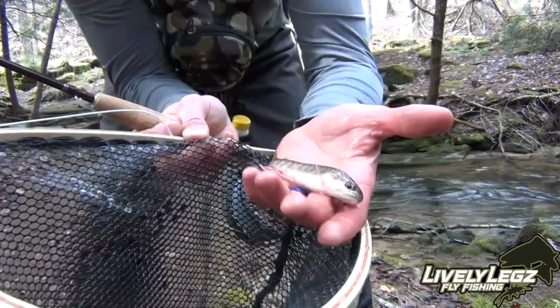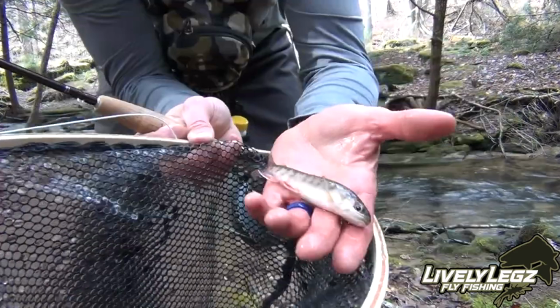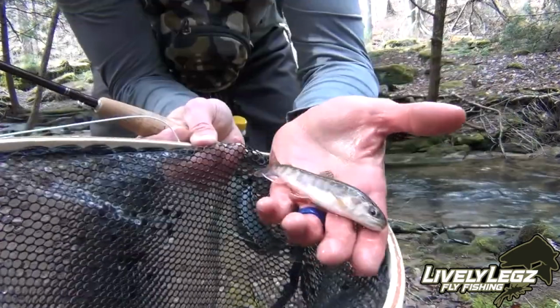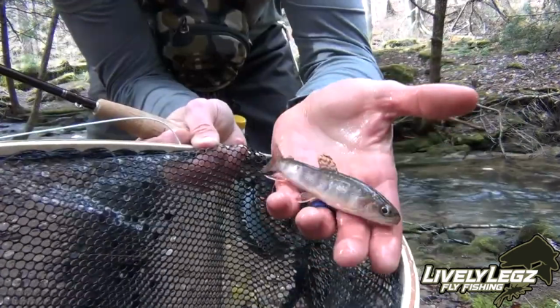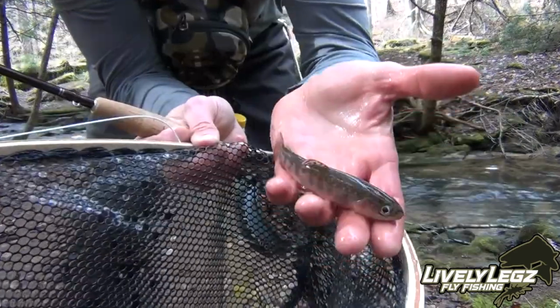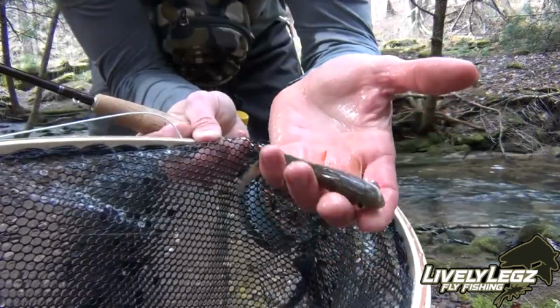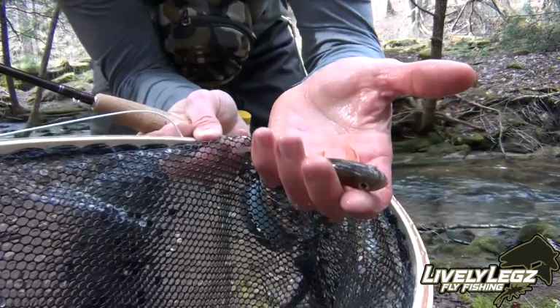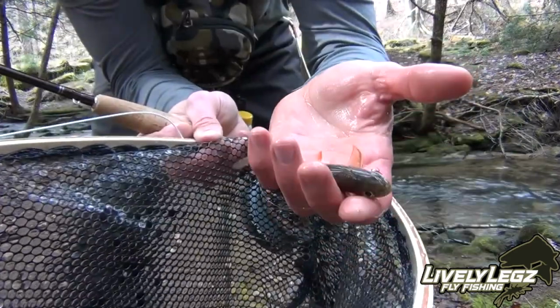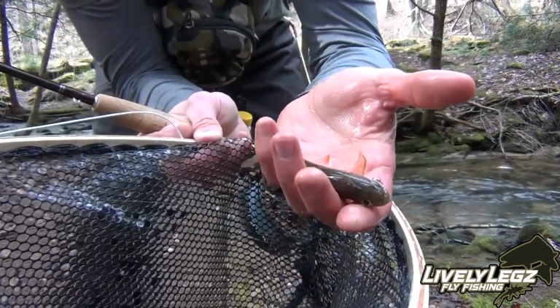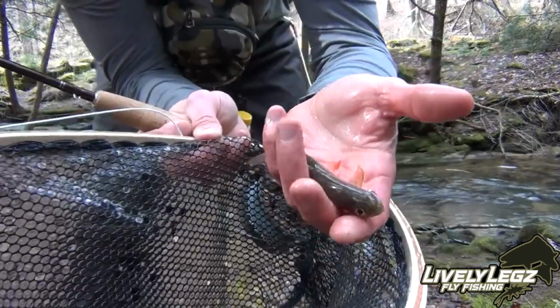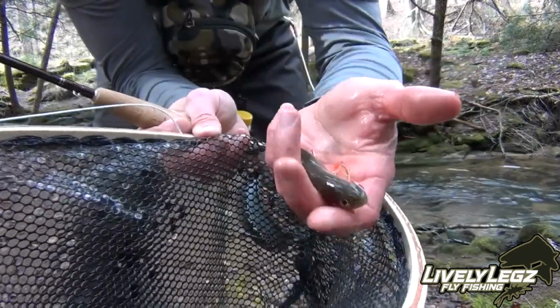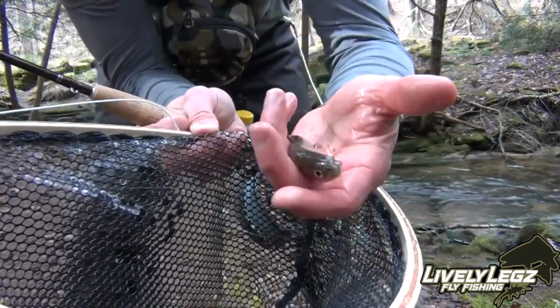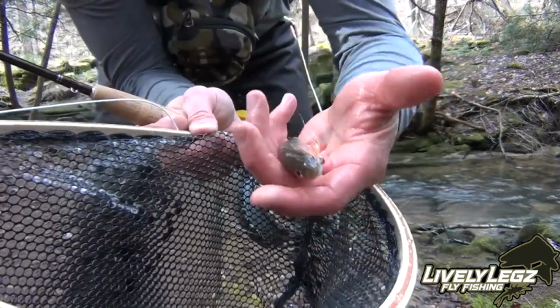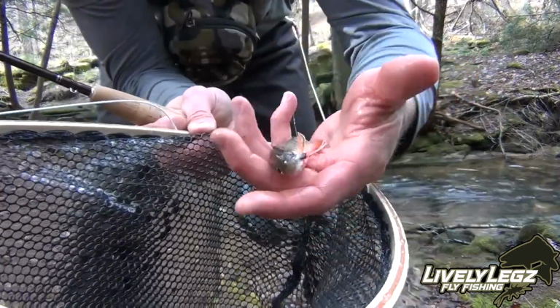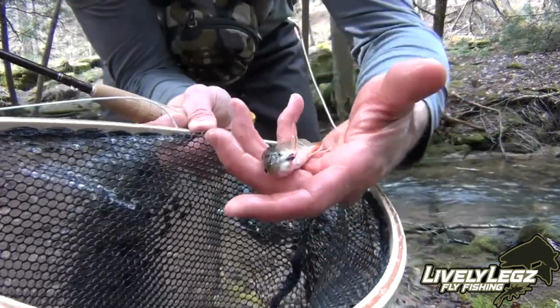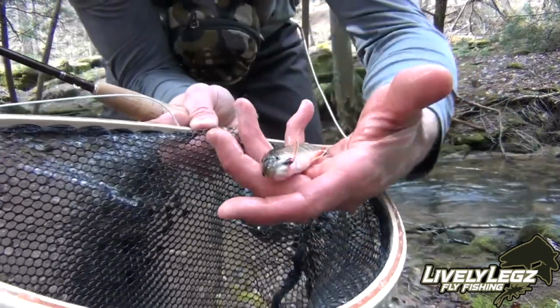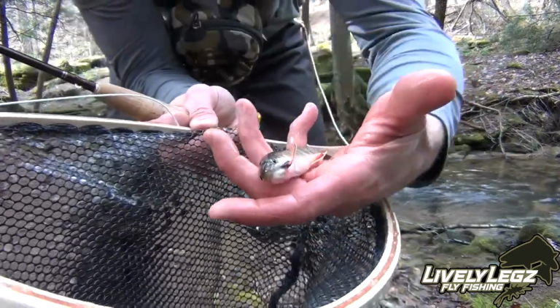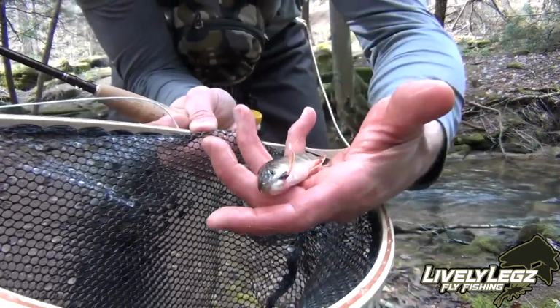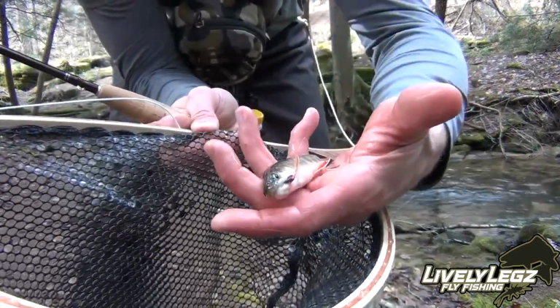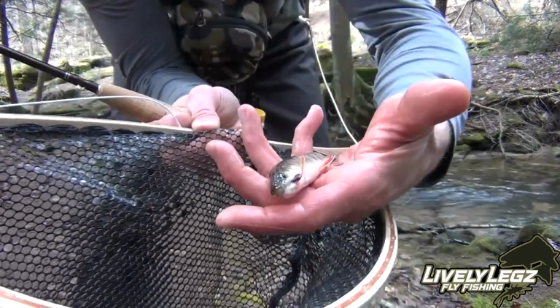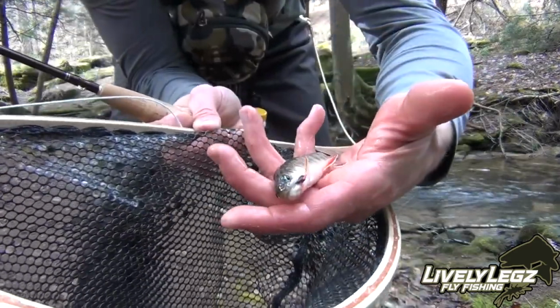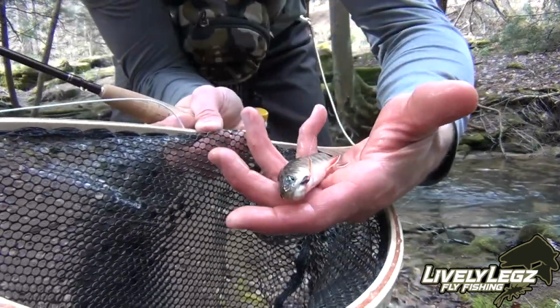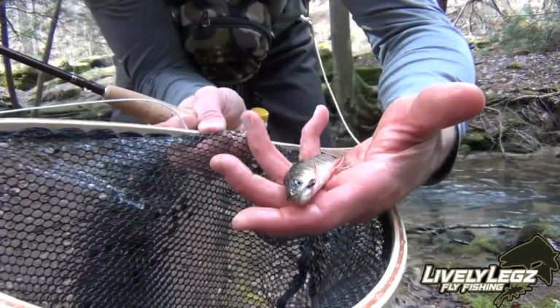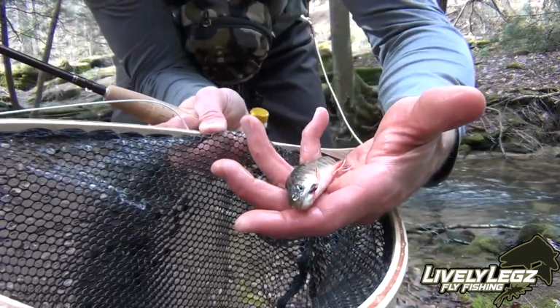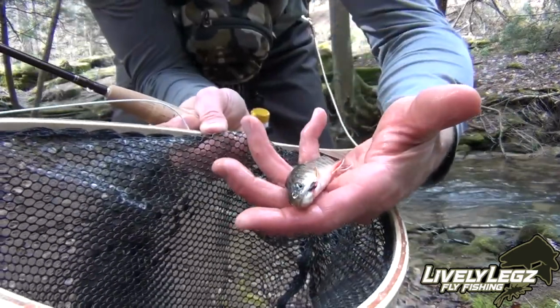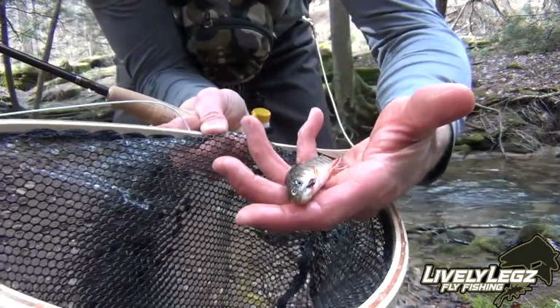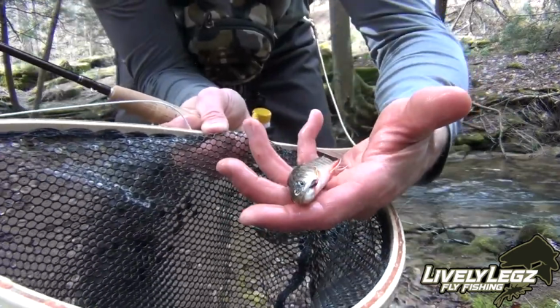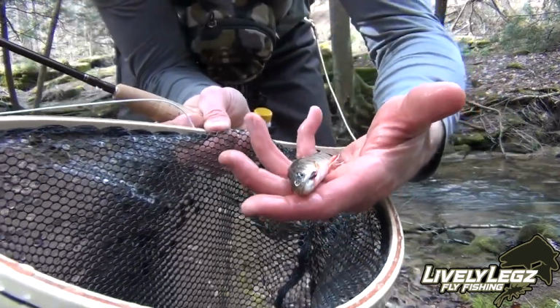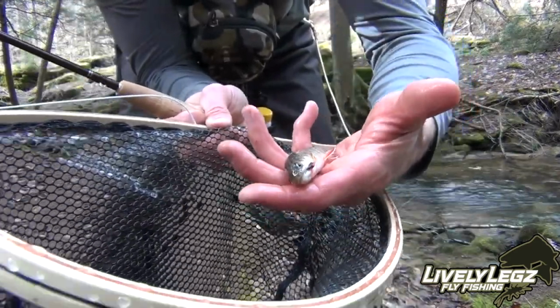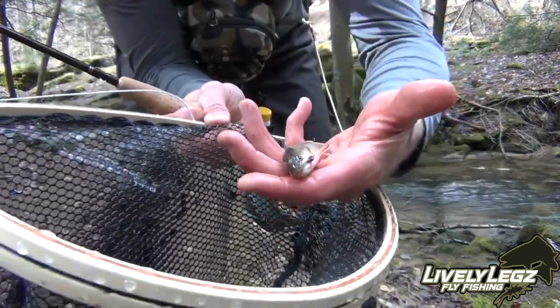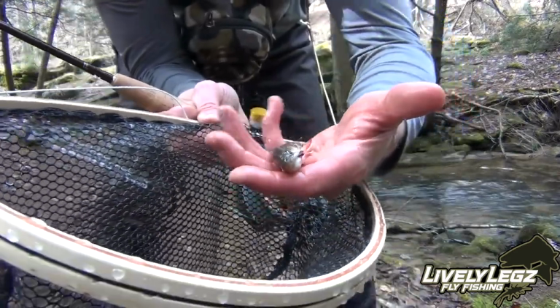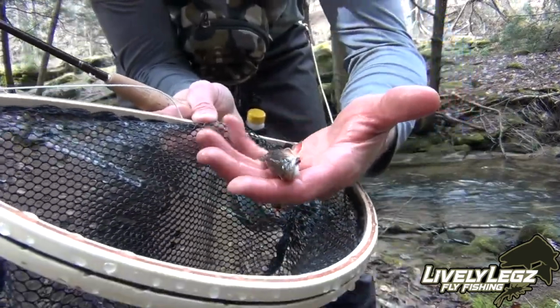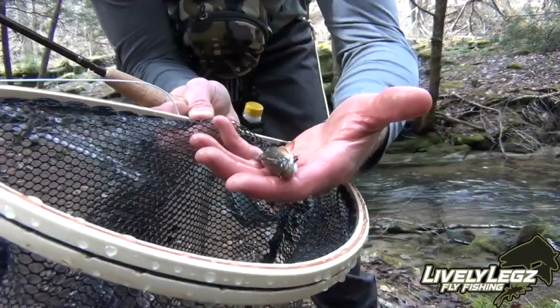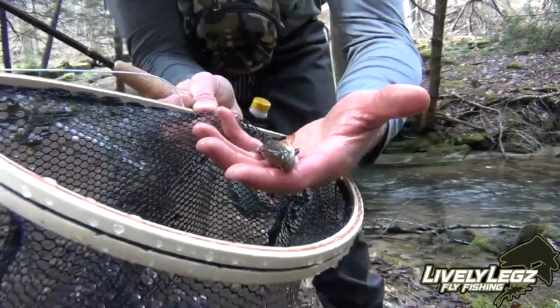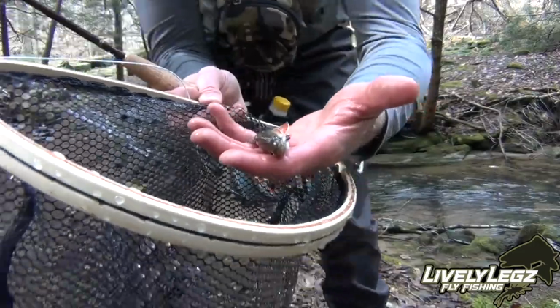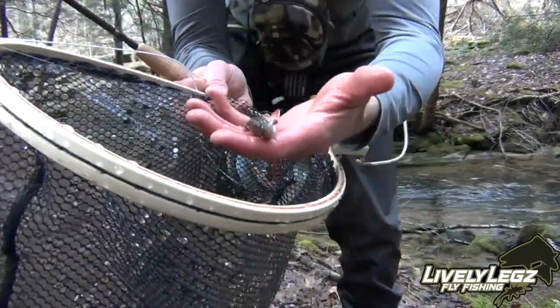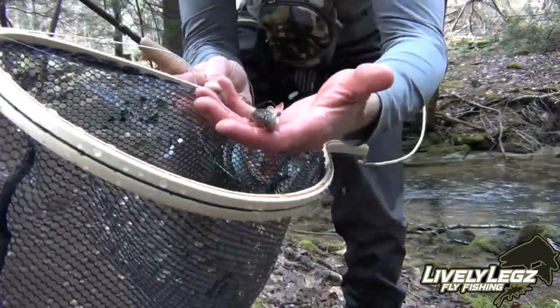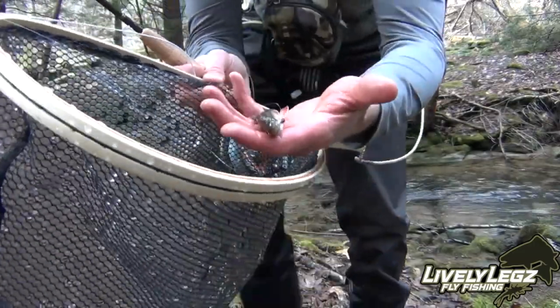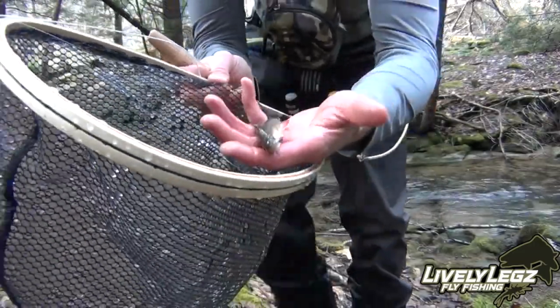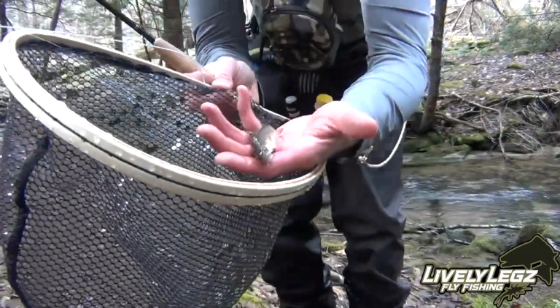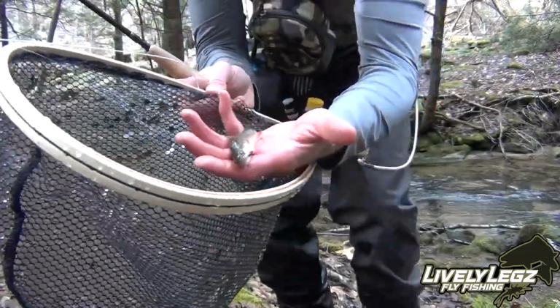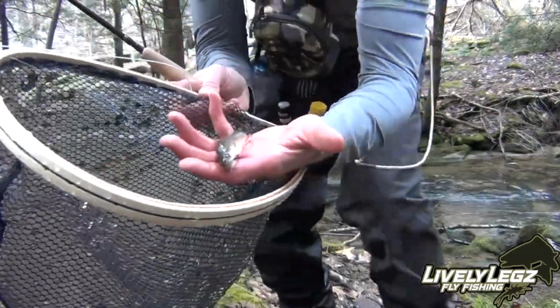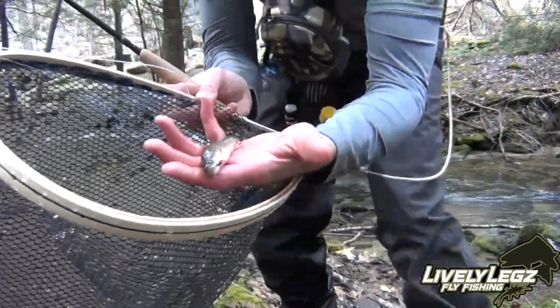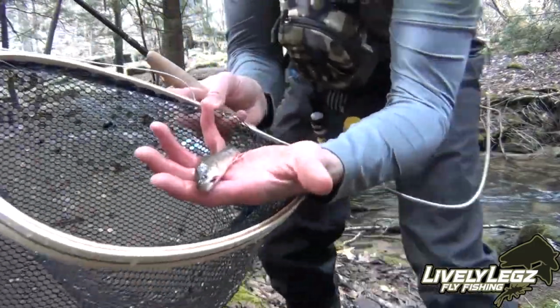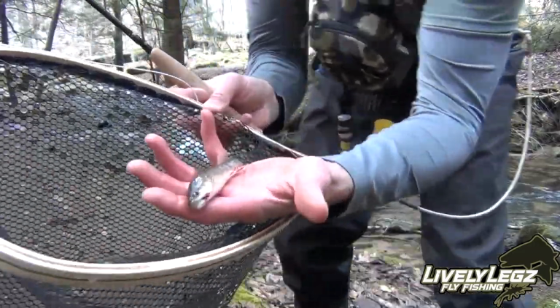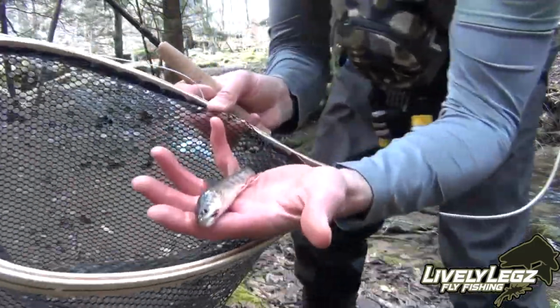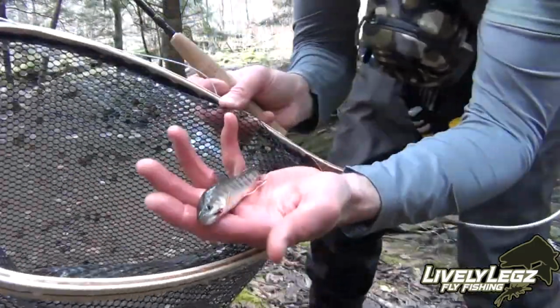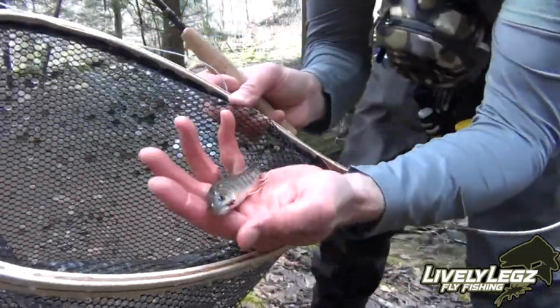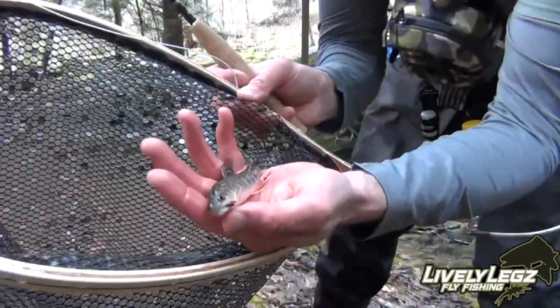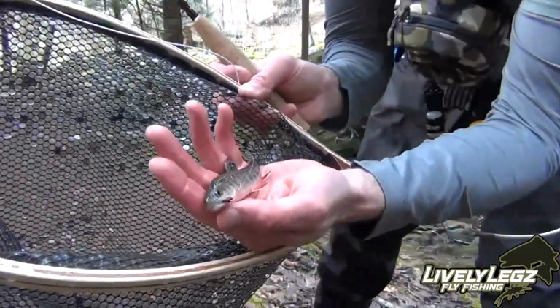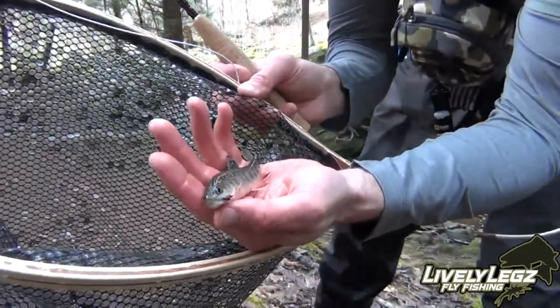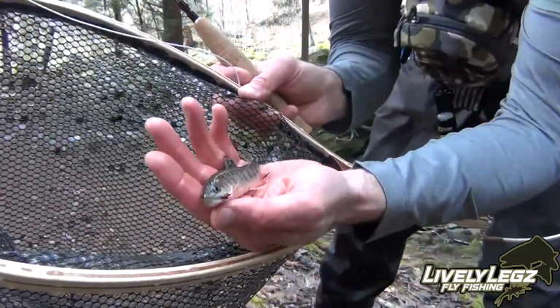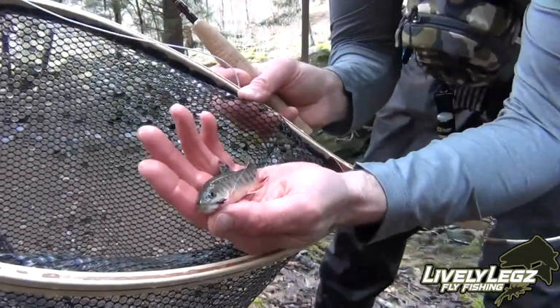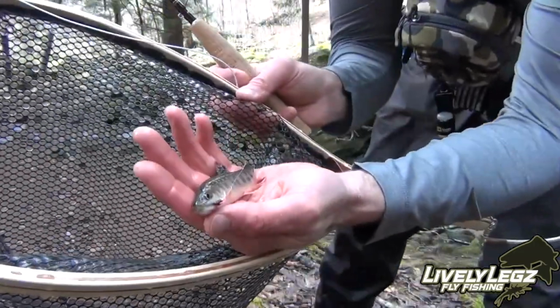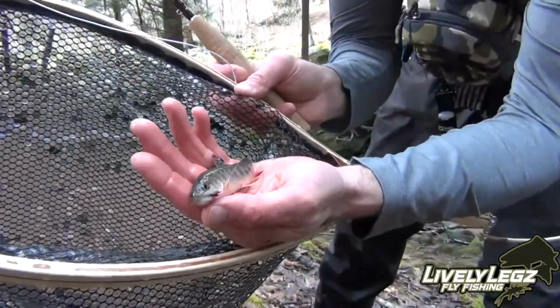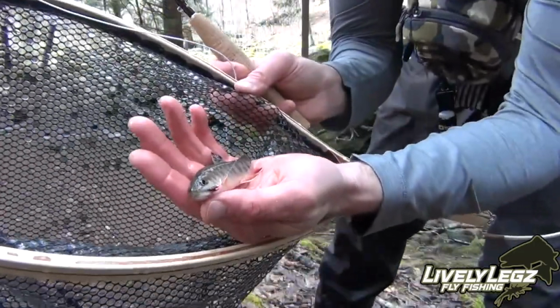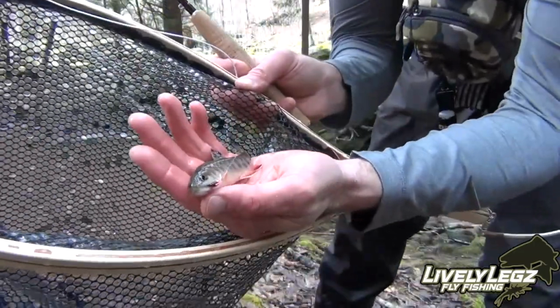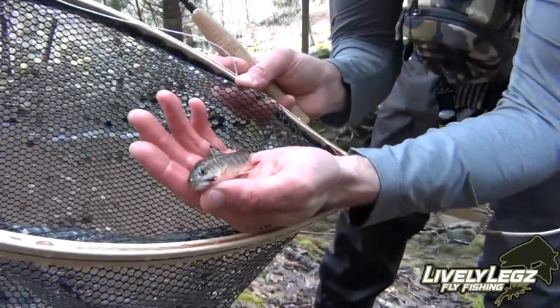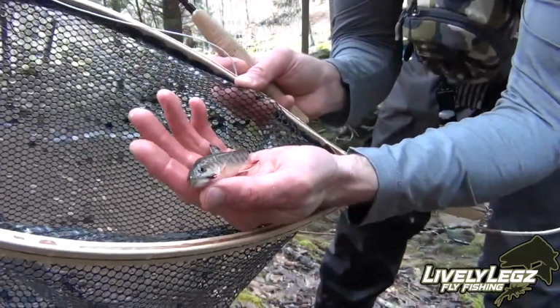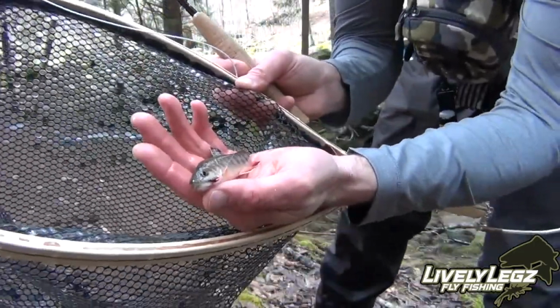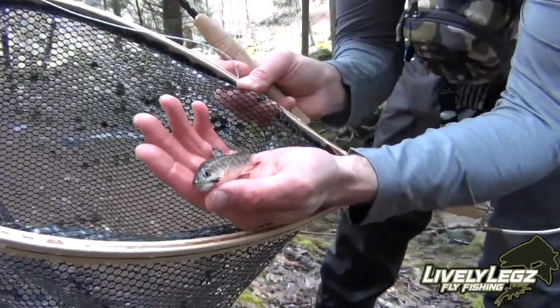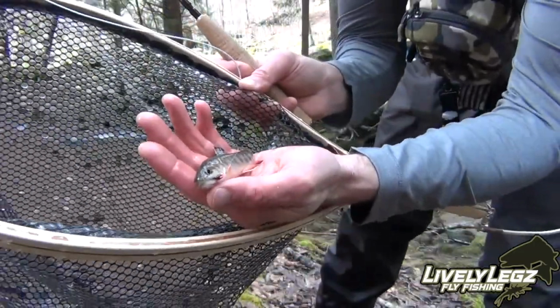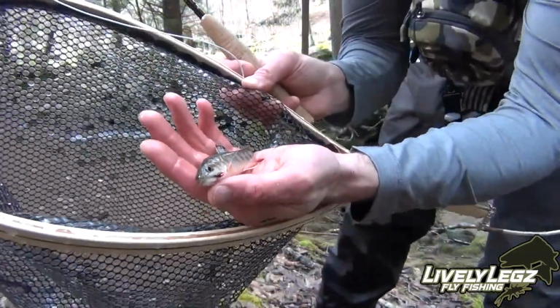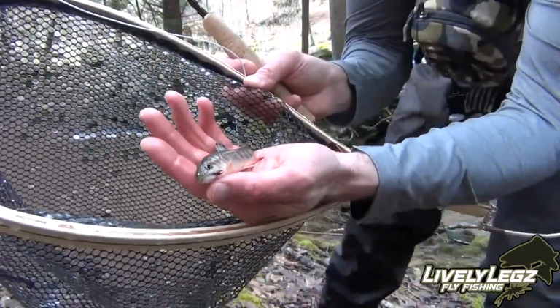There's the first brookie of the day. I caught him on the Lively Legs Pink Cadillac. Get him back in the water — pretty little mountain gem to start the season.